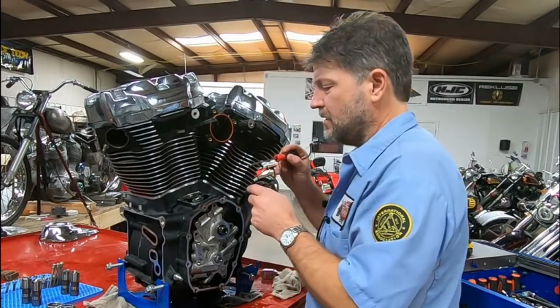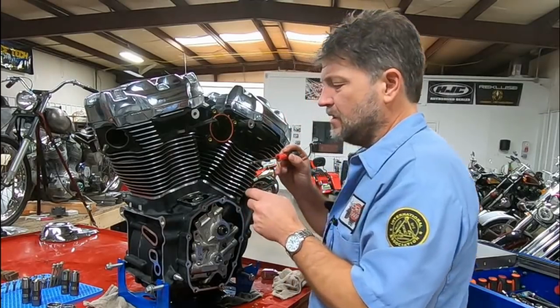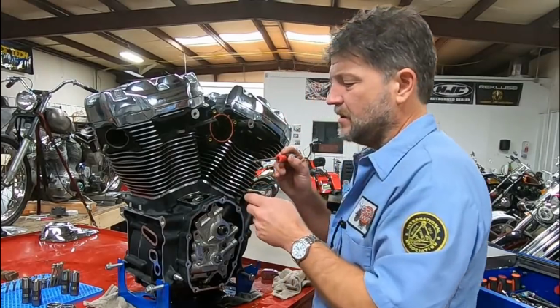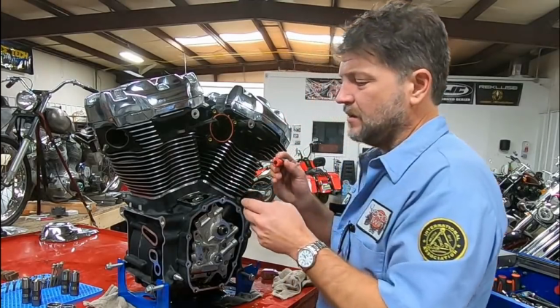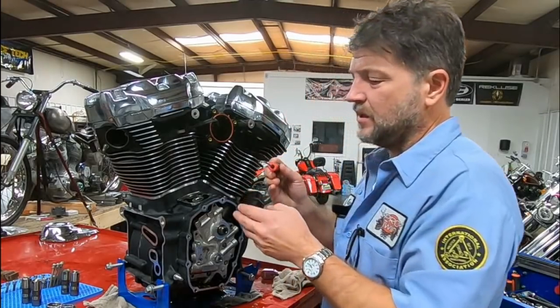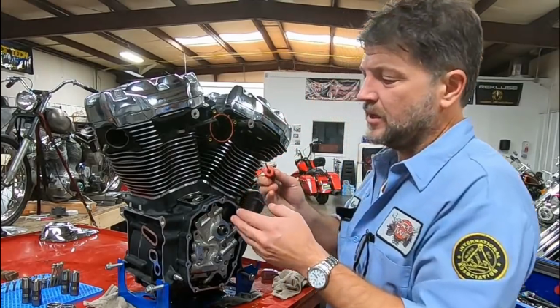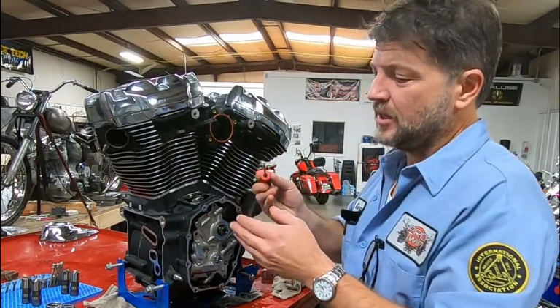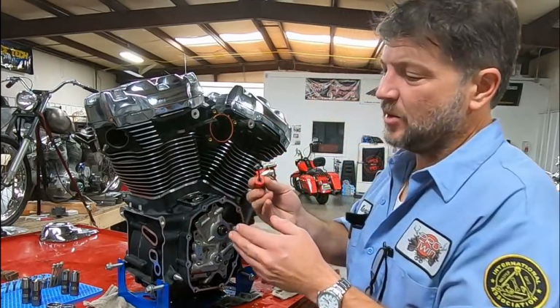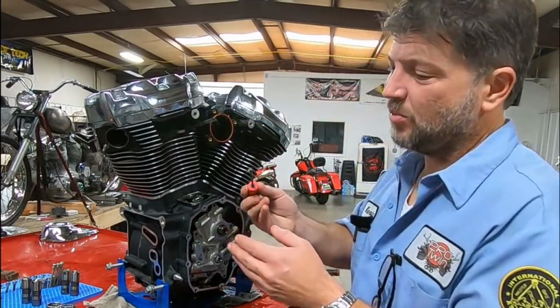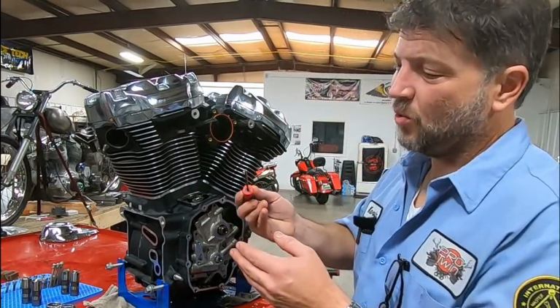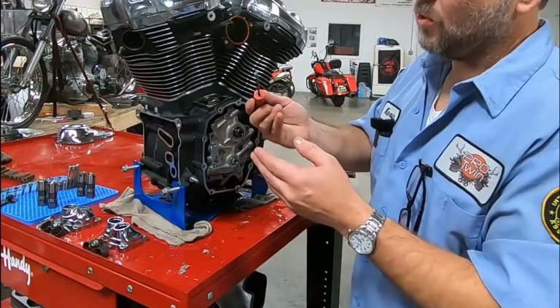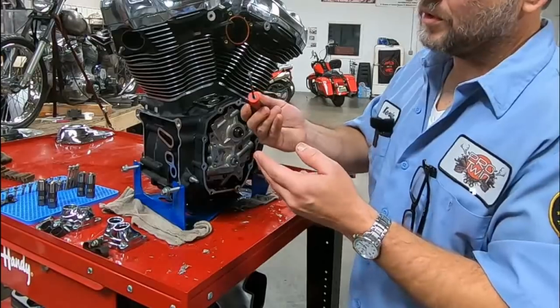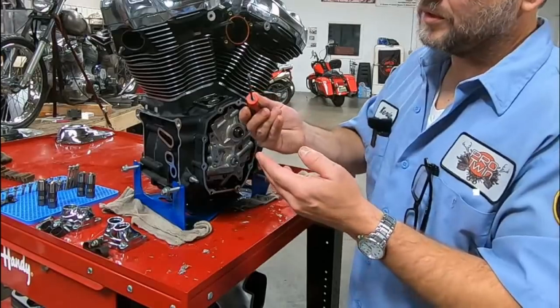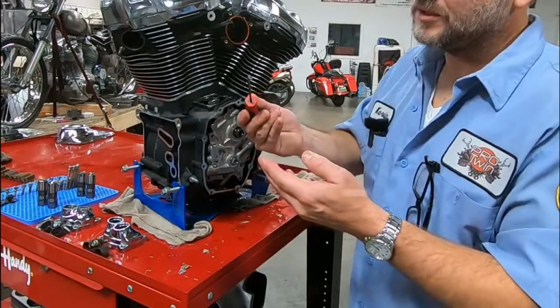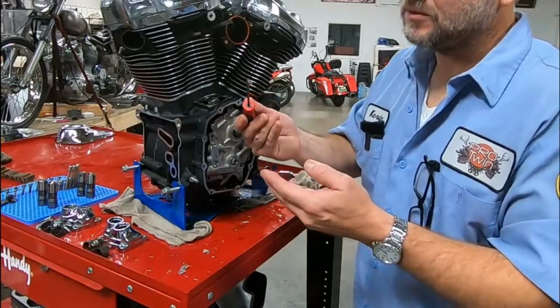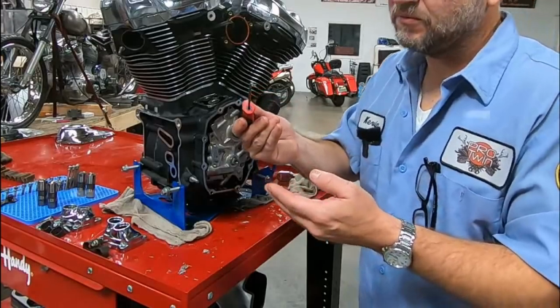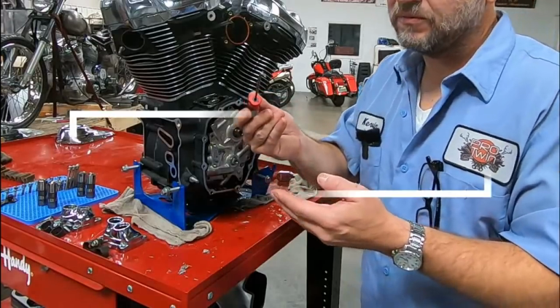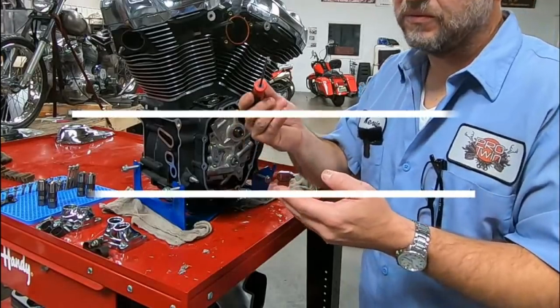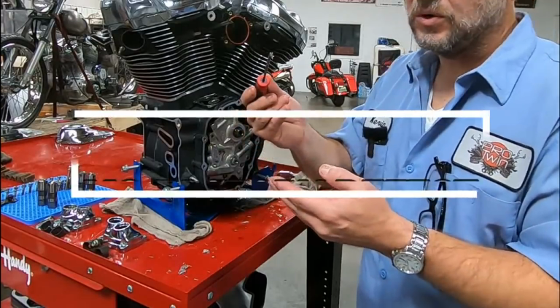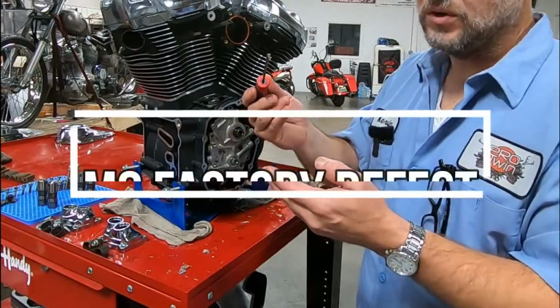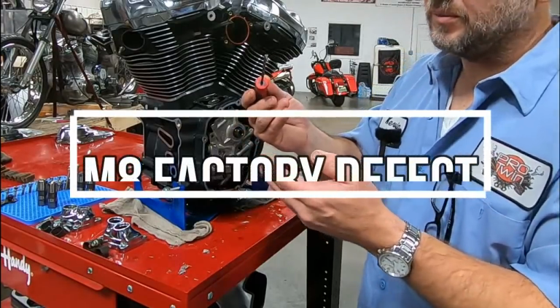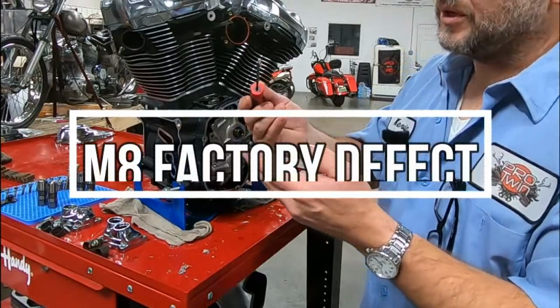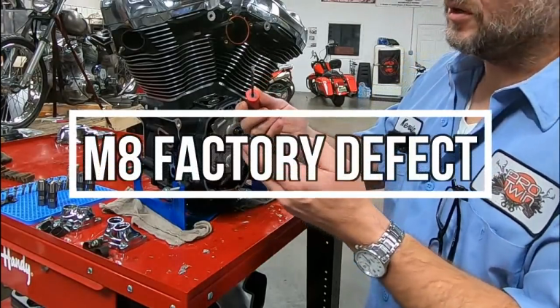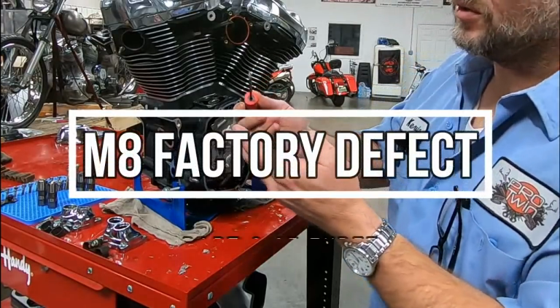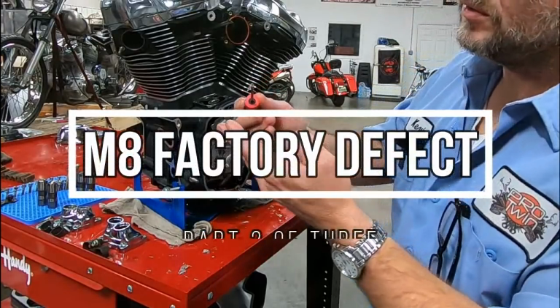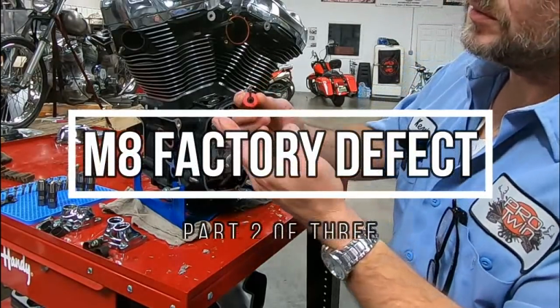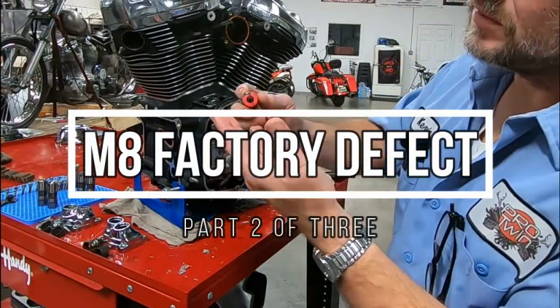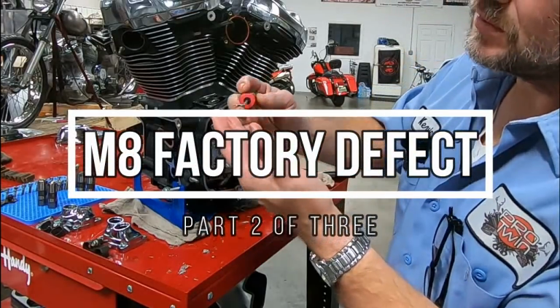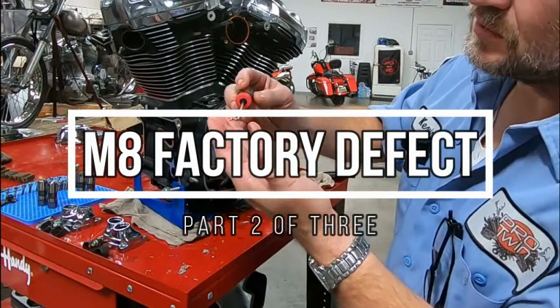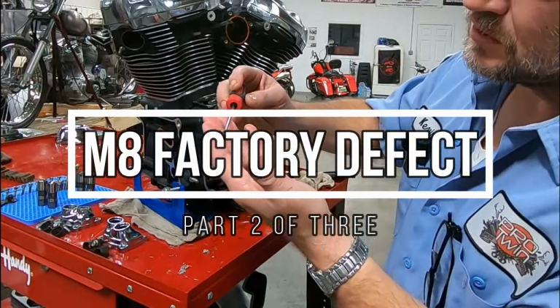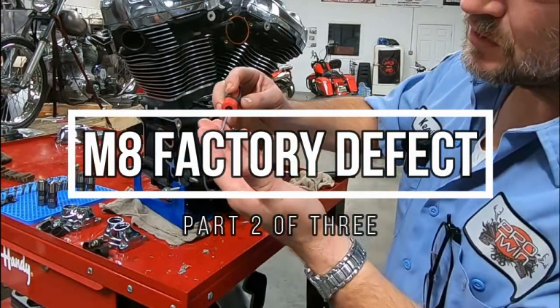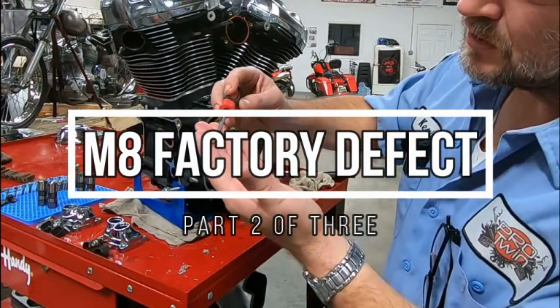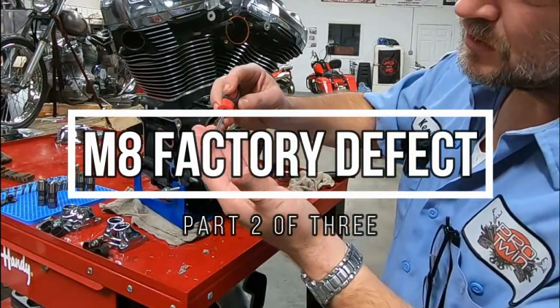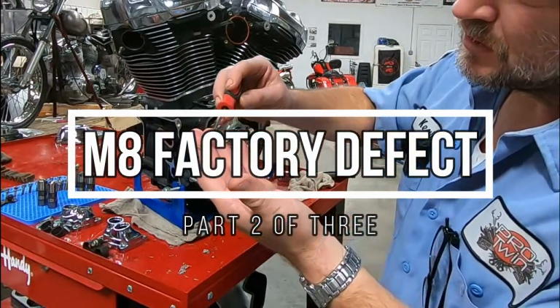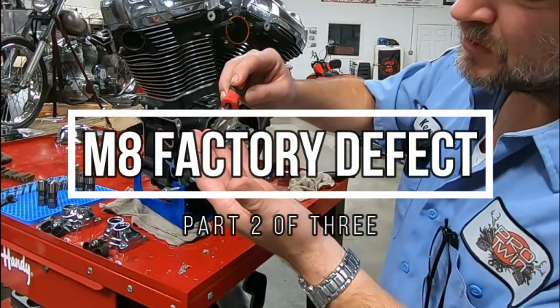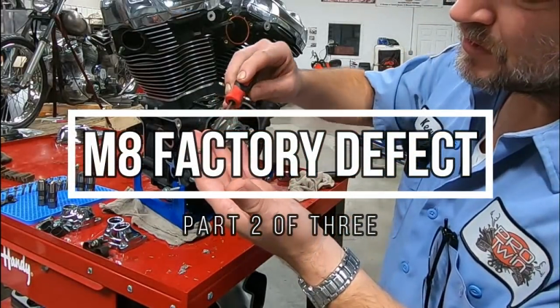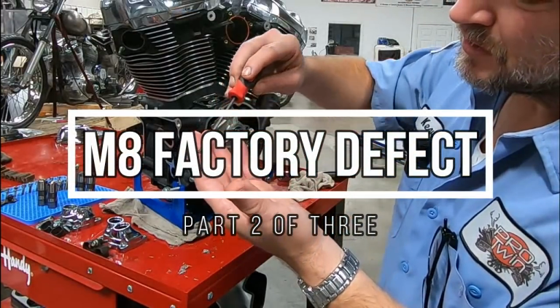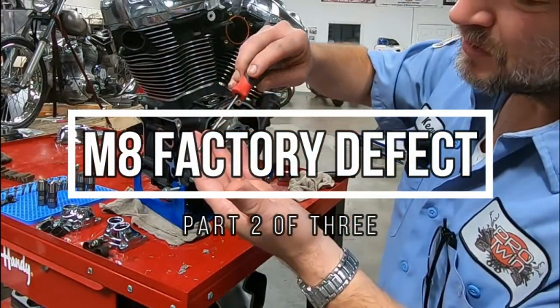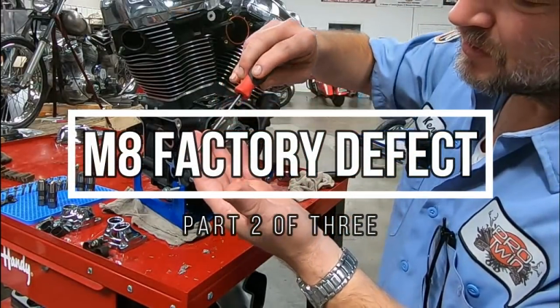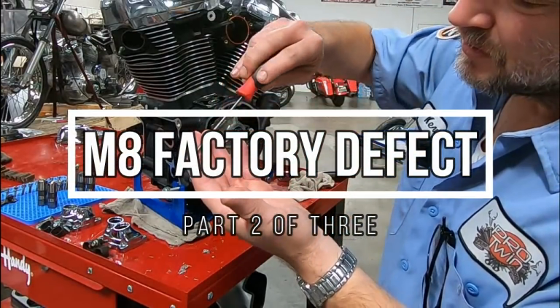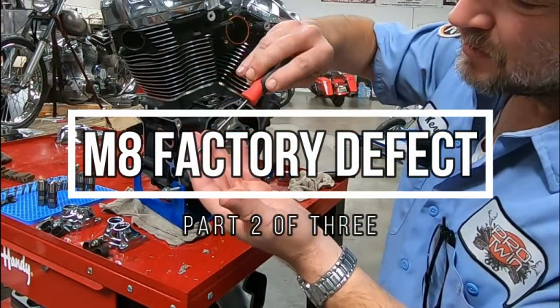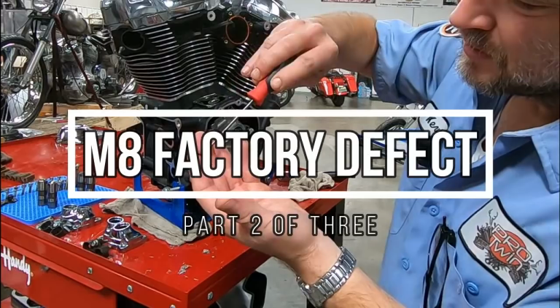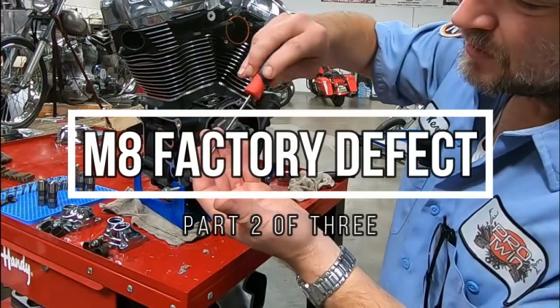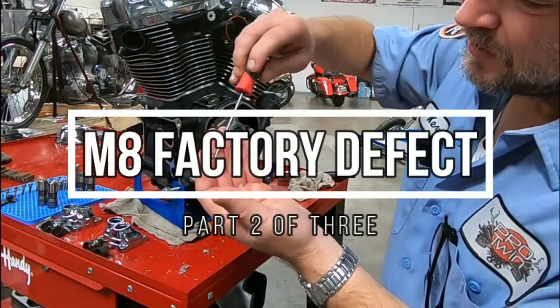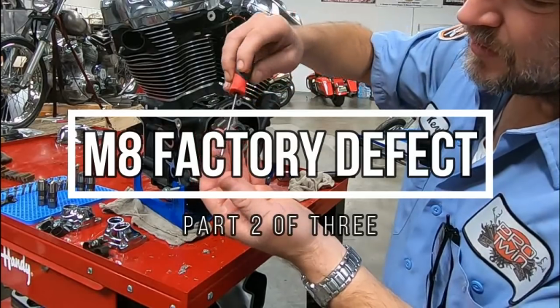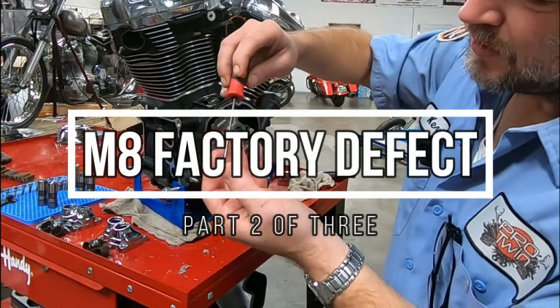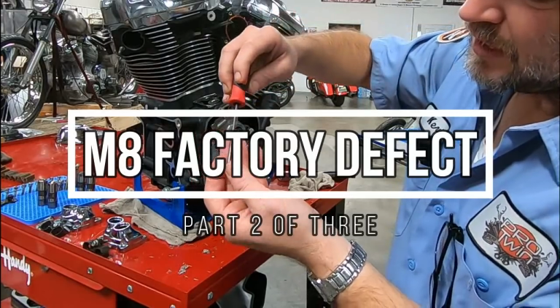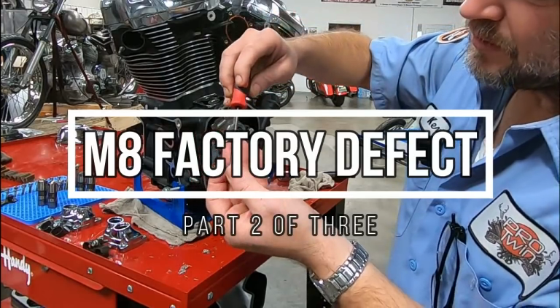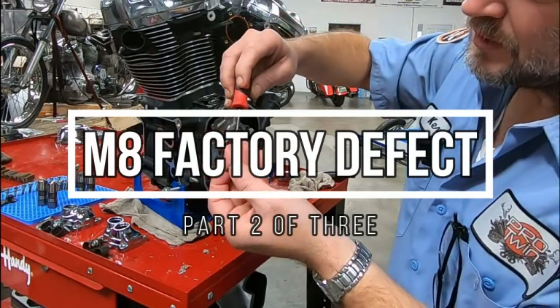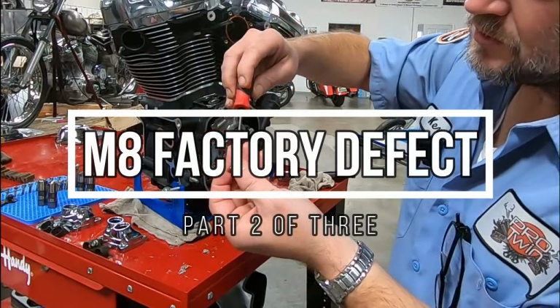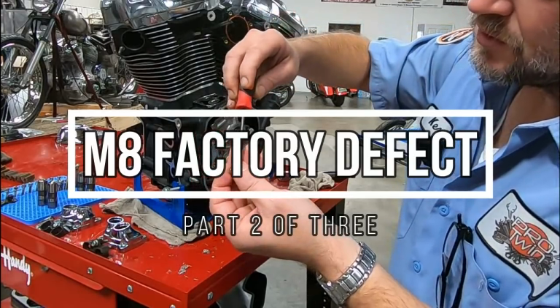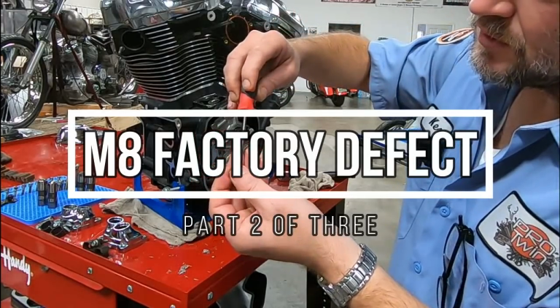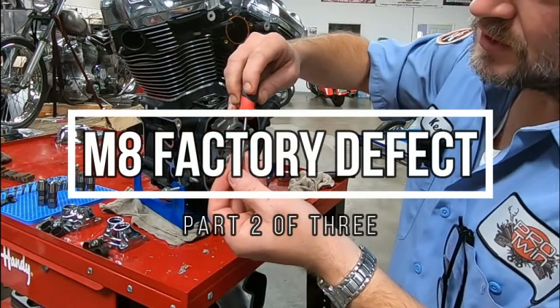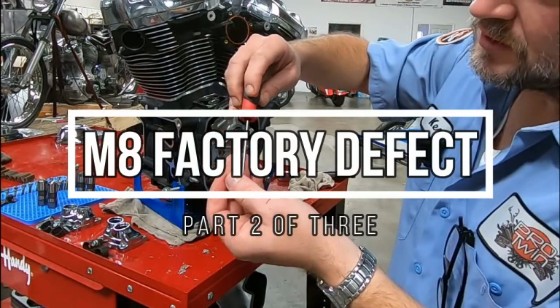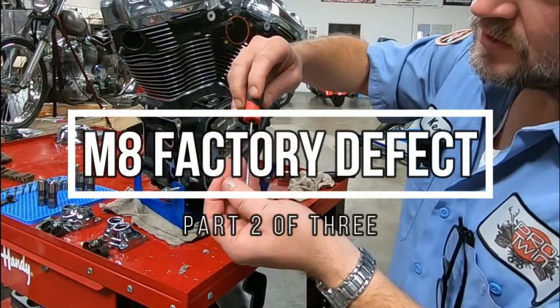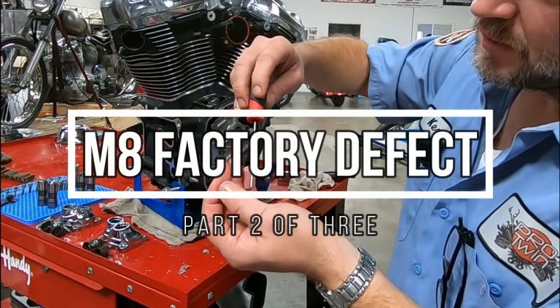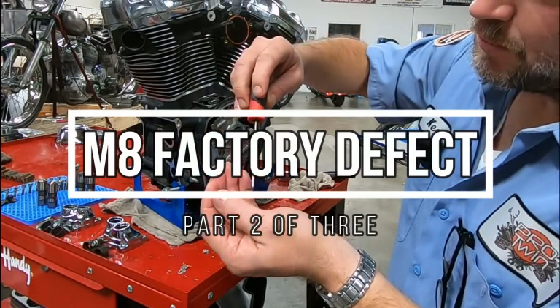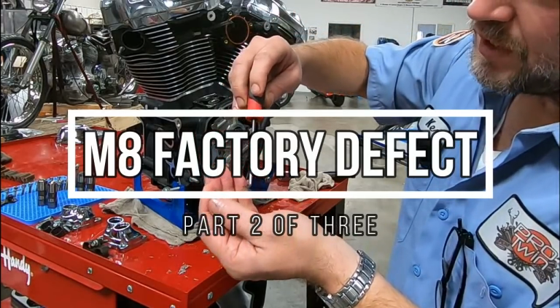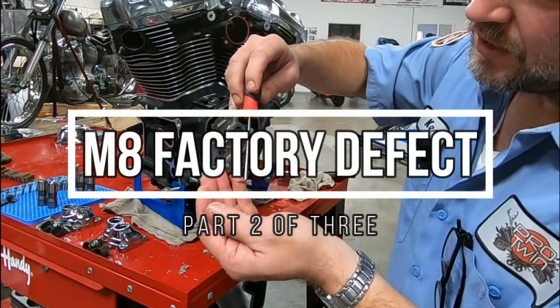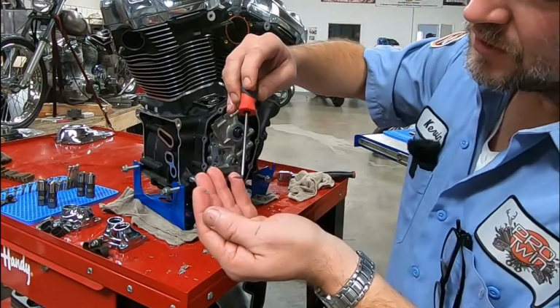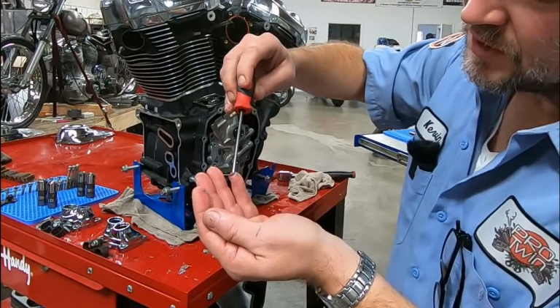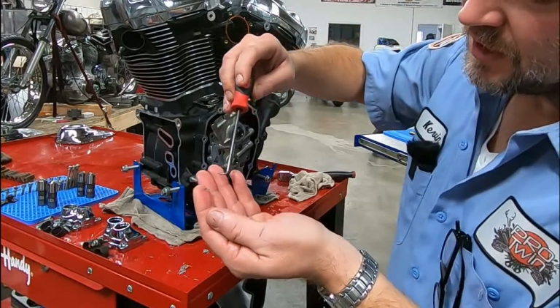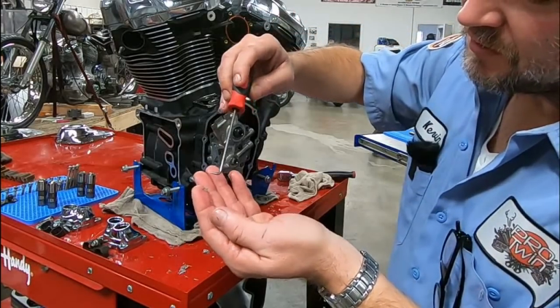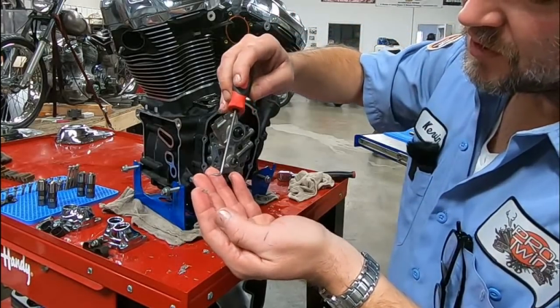Yeah, that port is full of metal. Now, this is a bigger shaving.